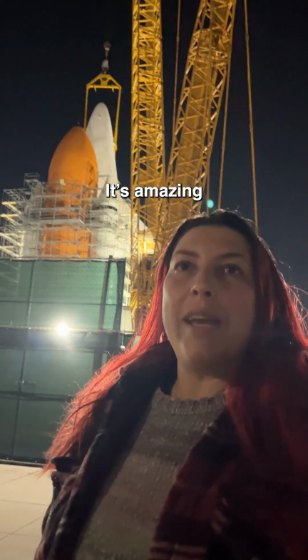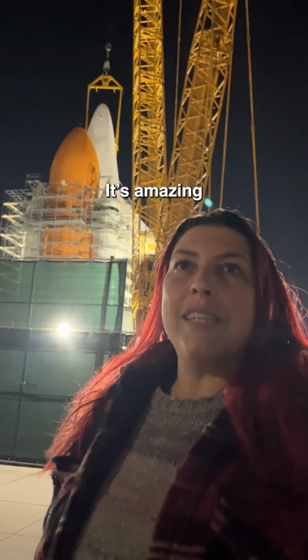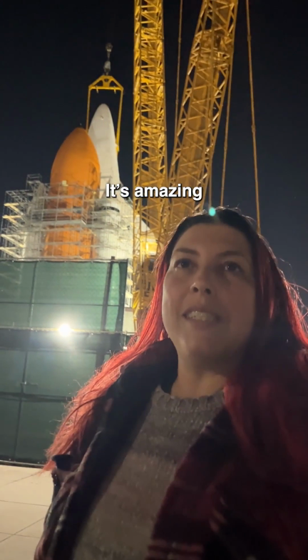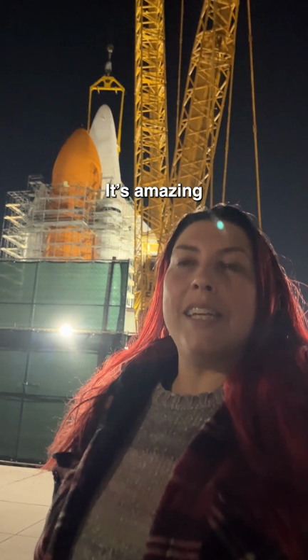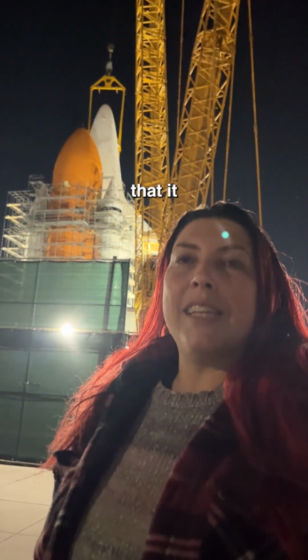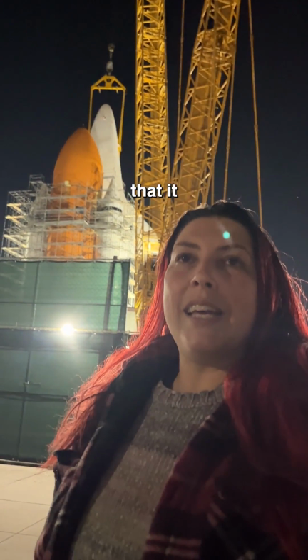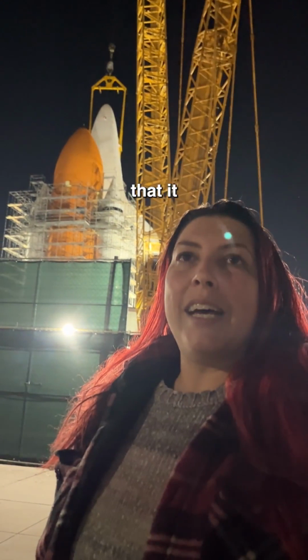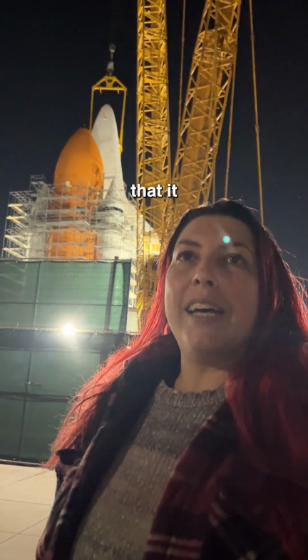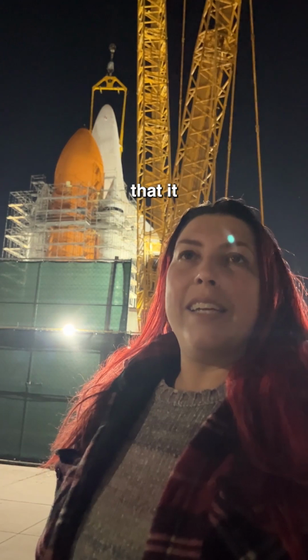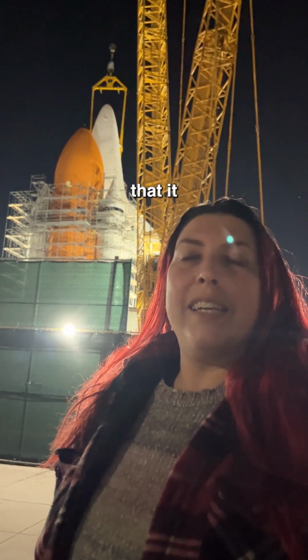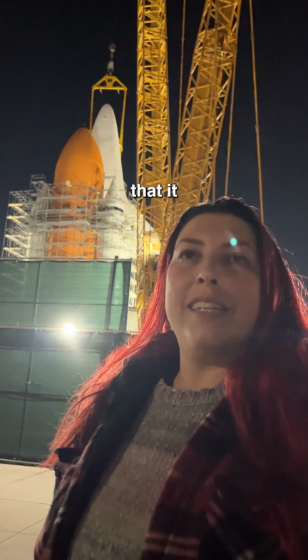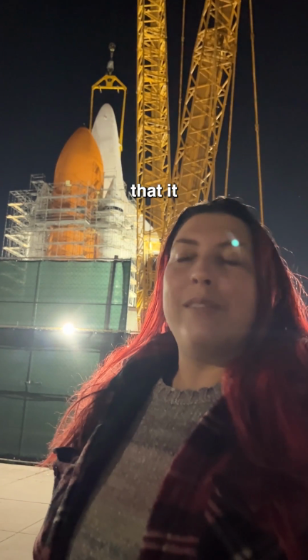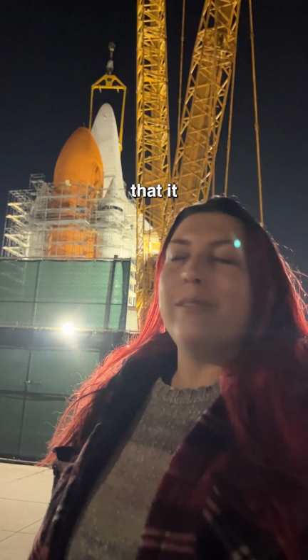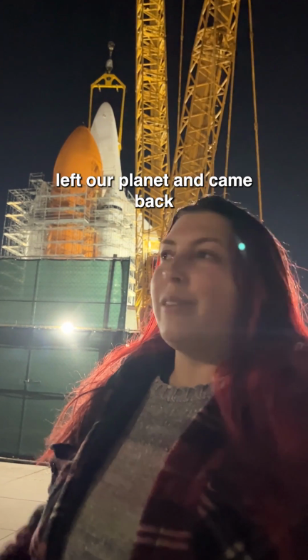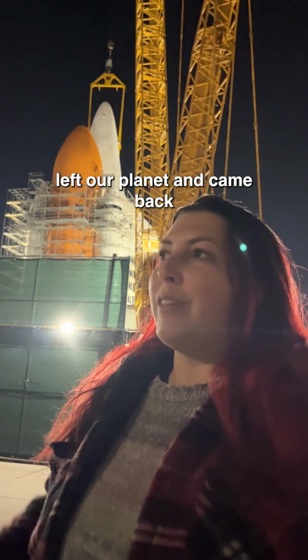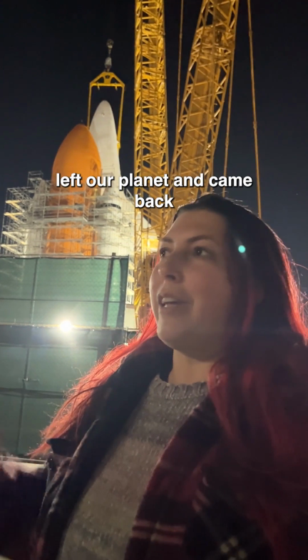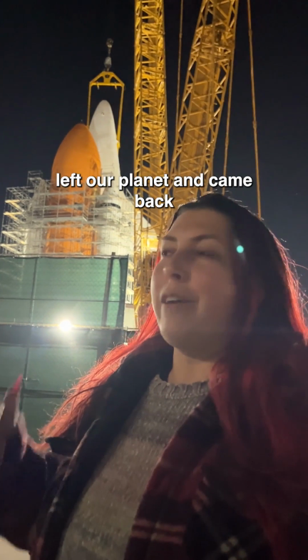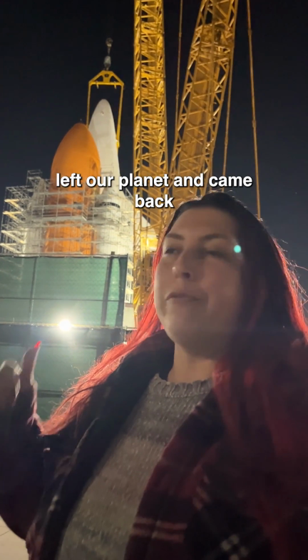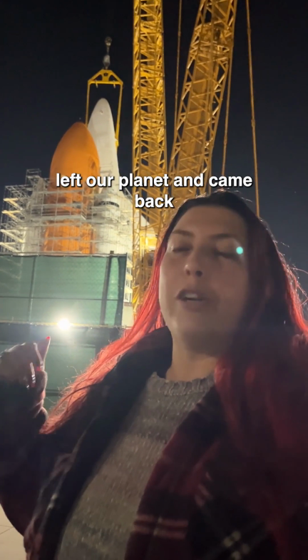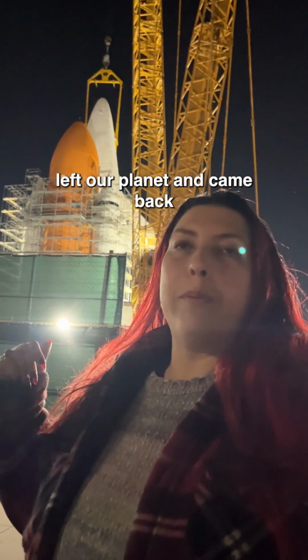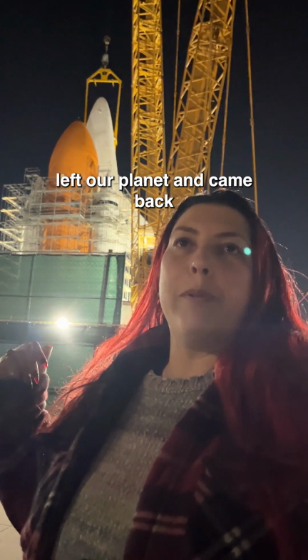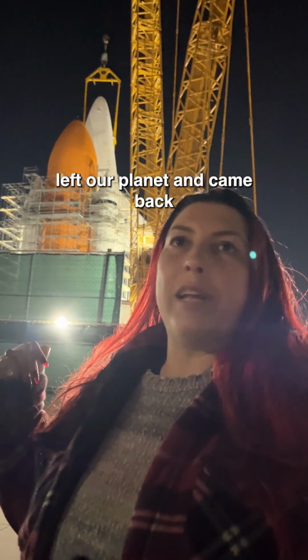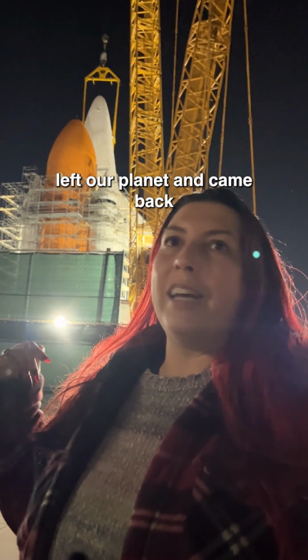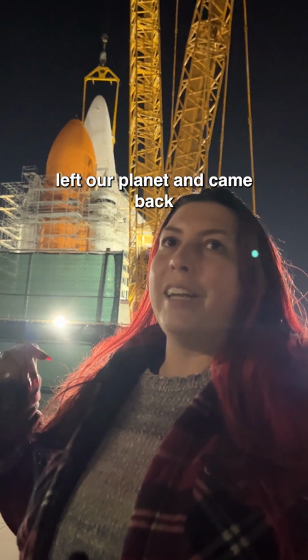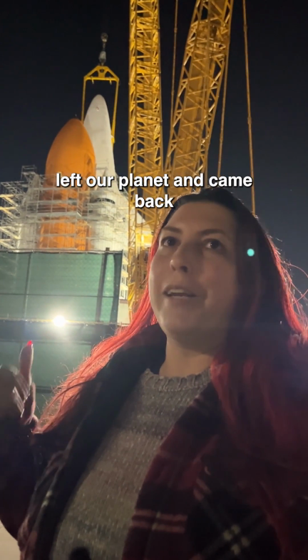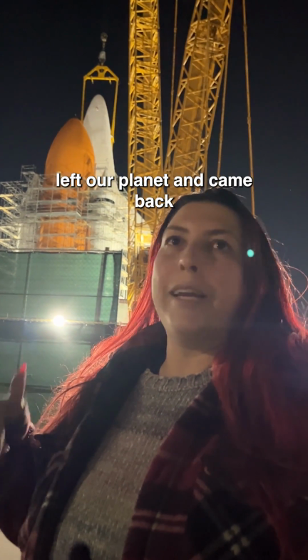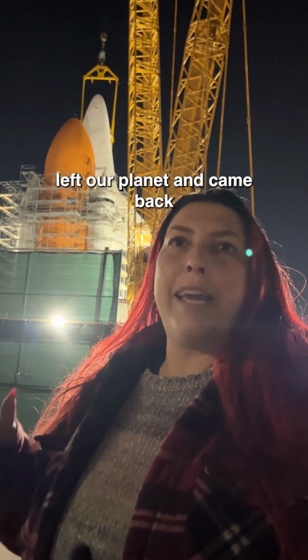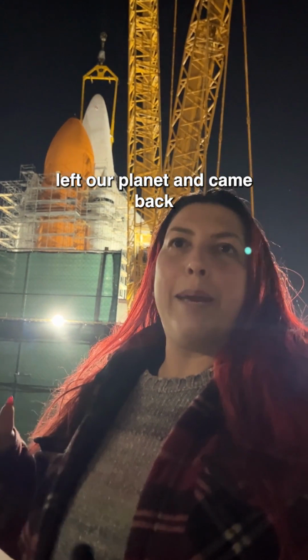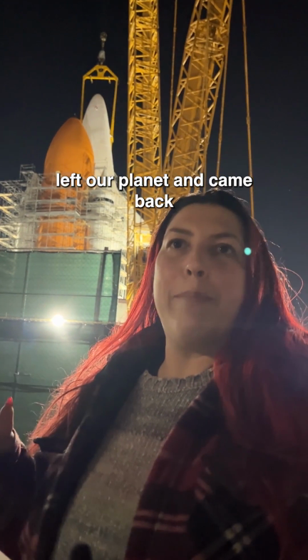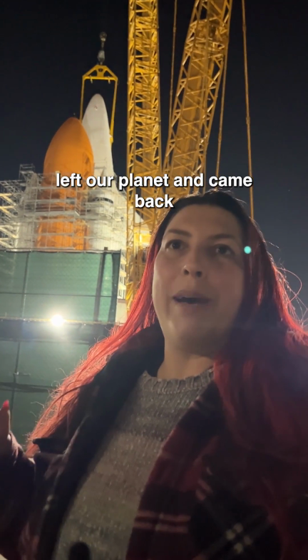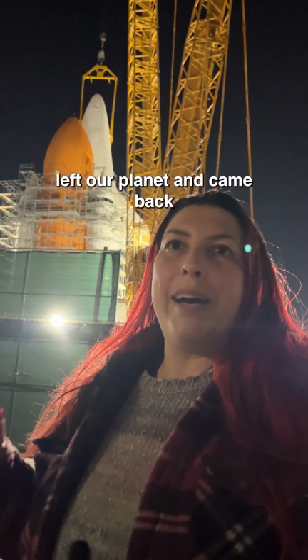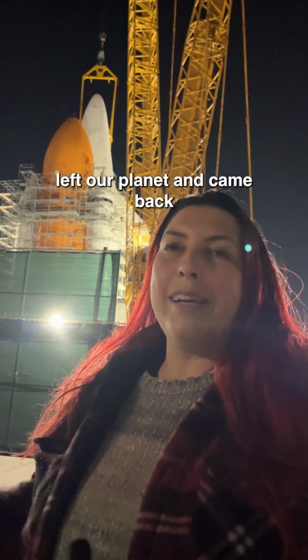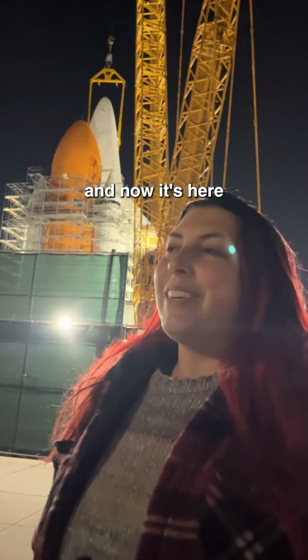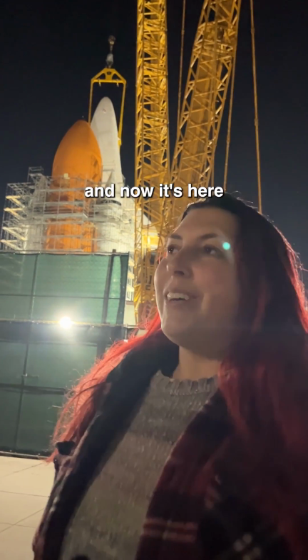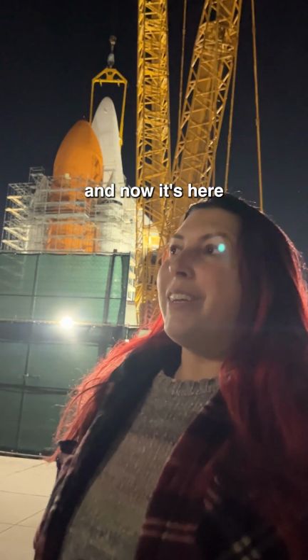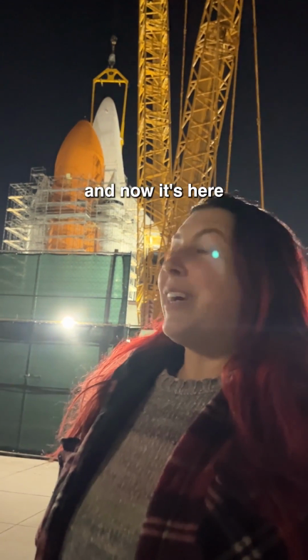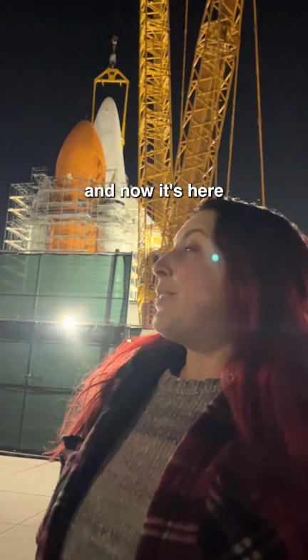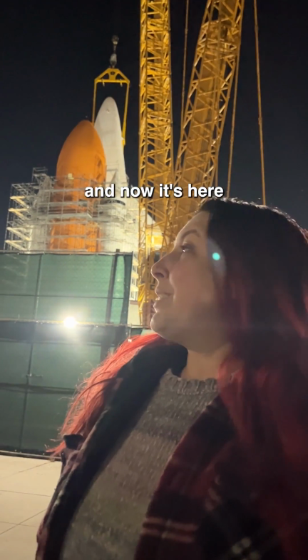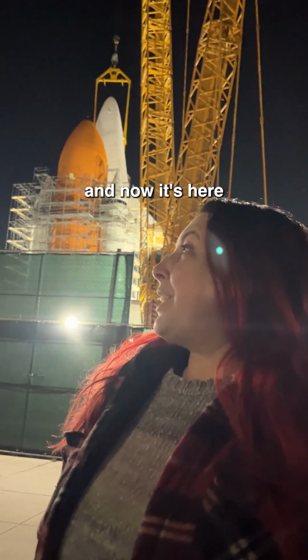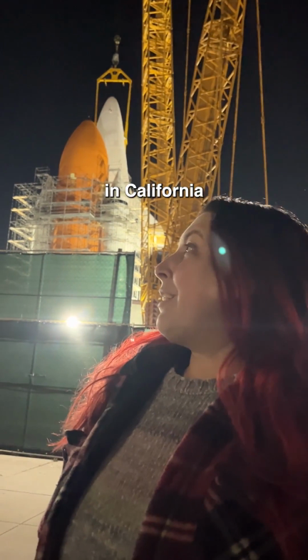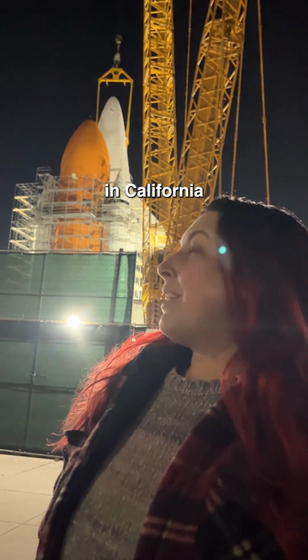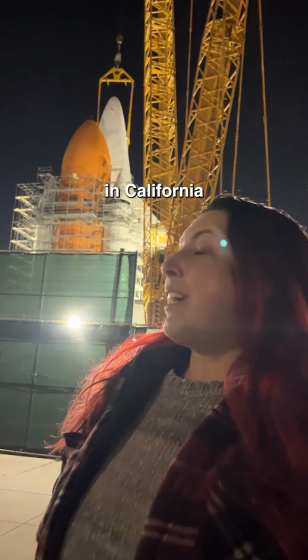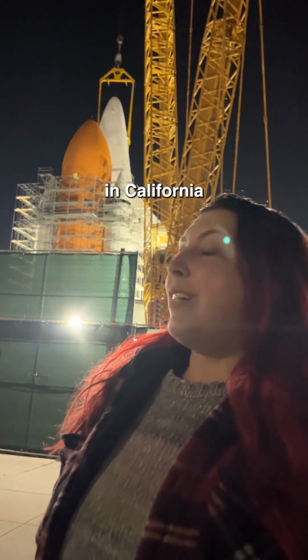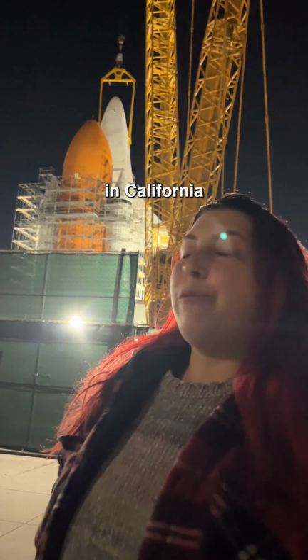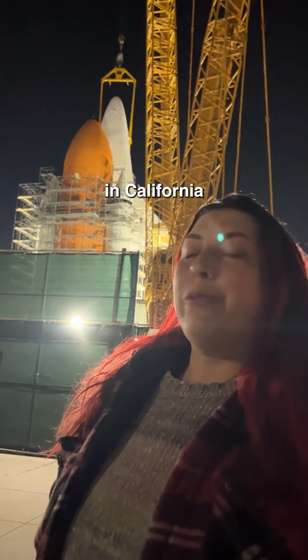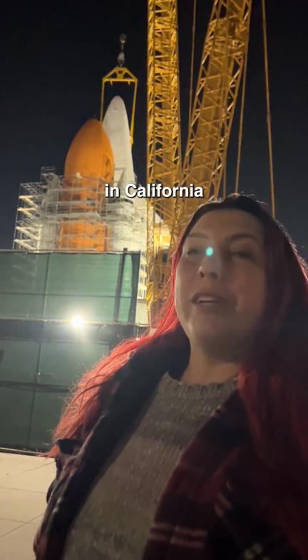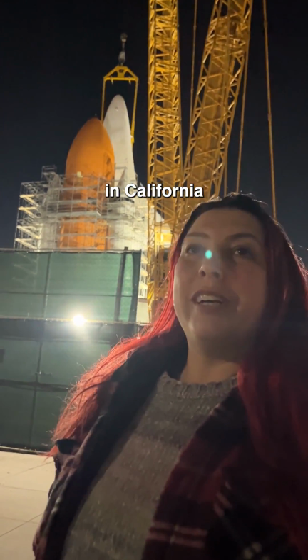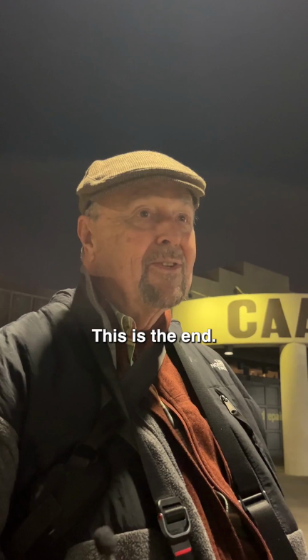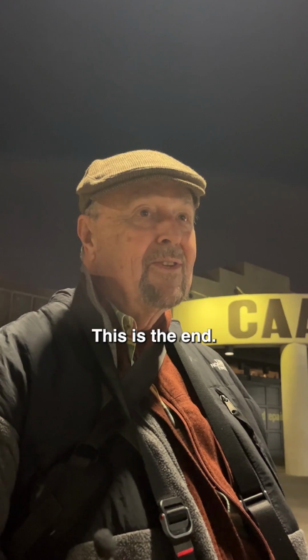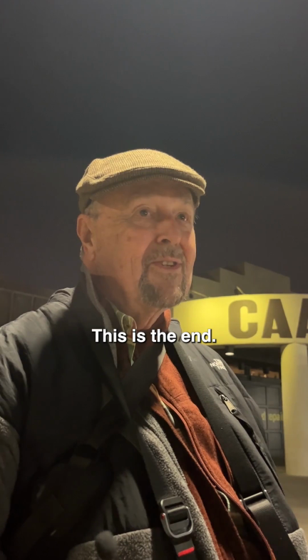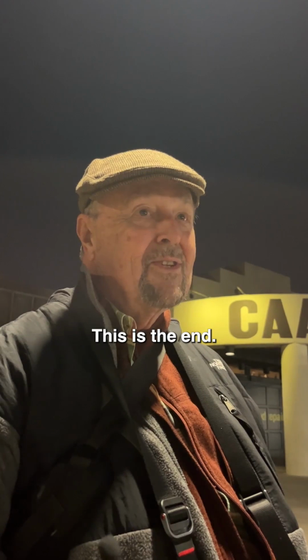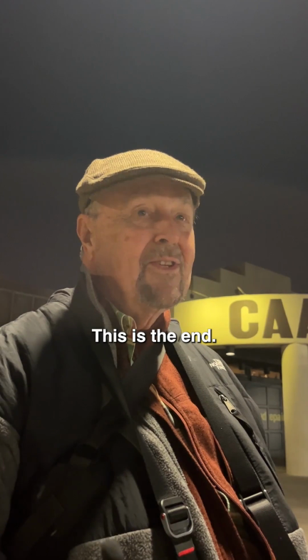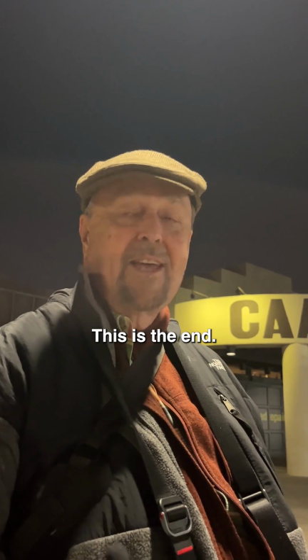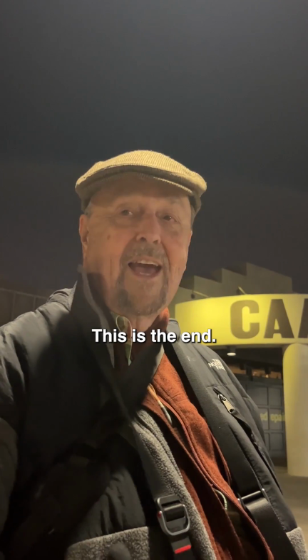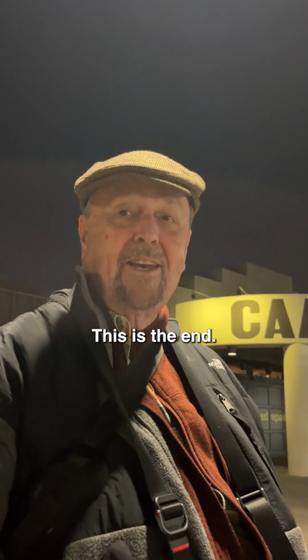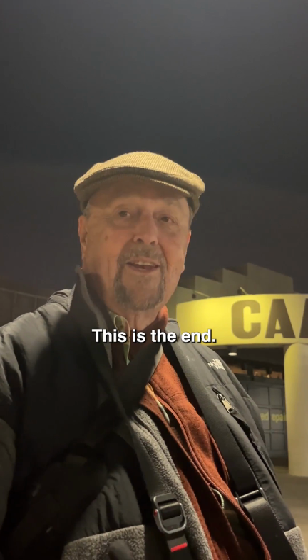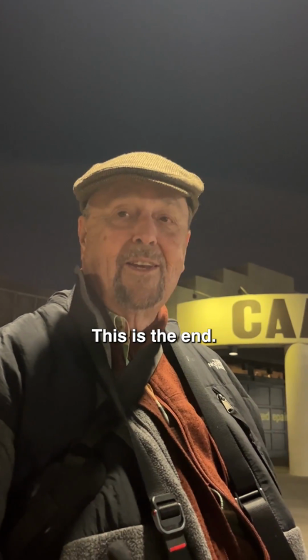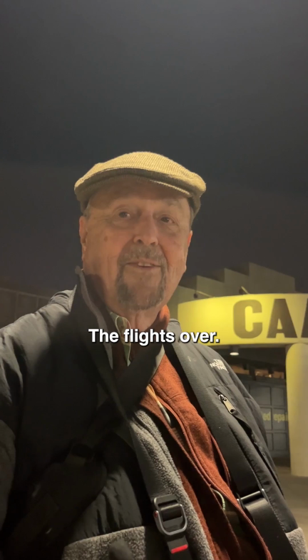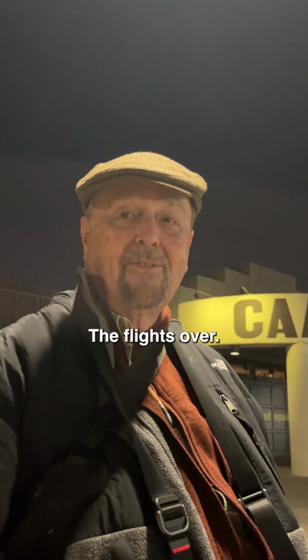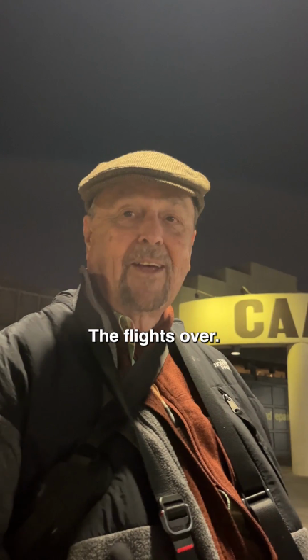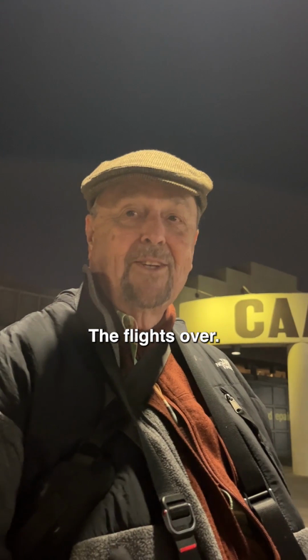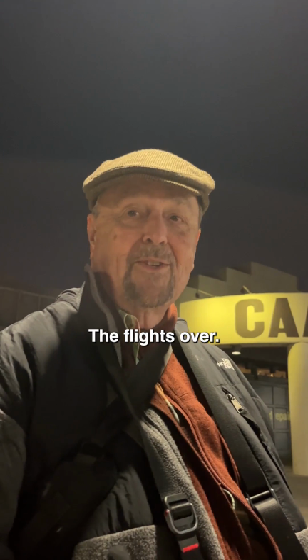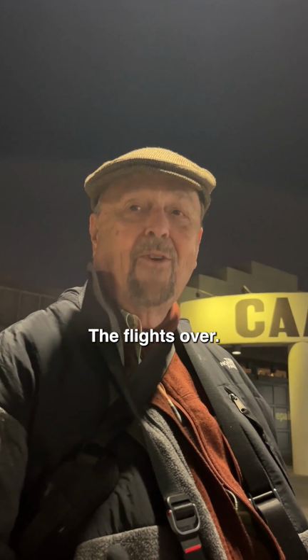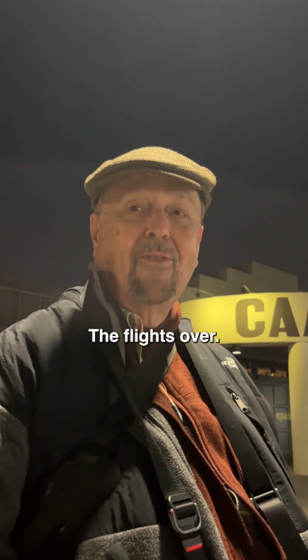It's amazing that it left our planet and came back. Now it's here in California. This is the end. The flight's over.